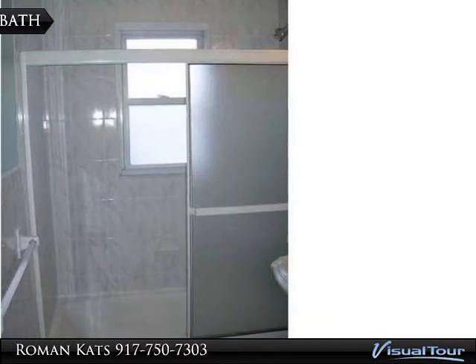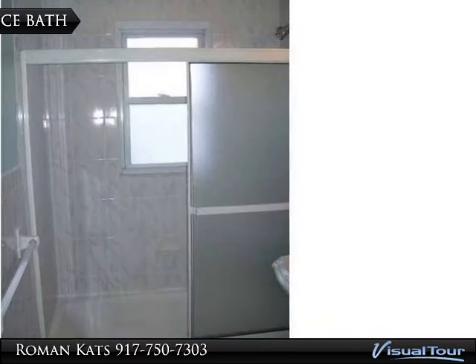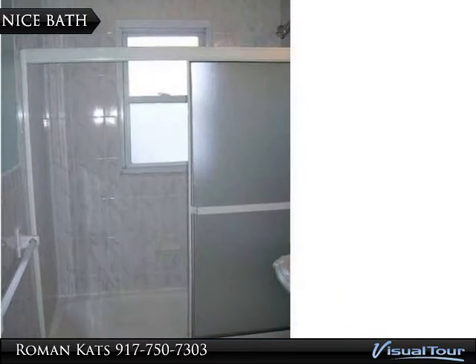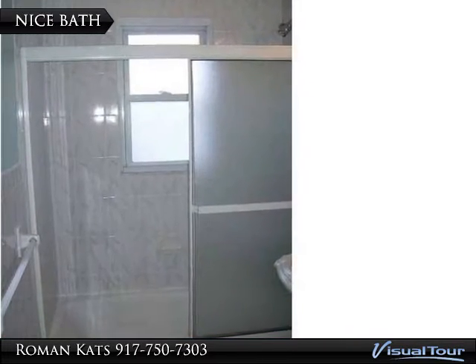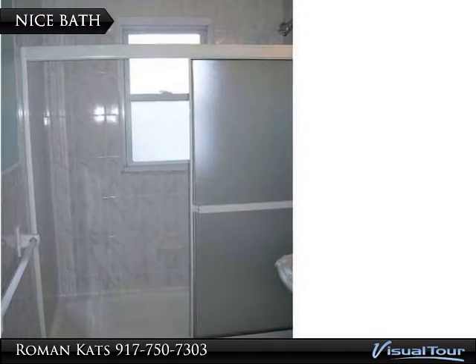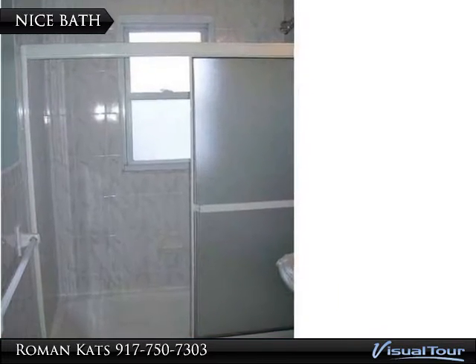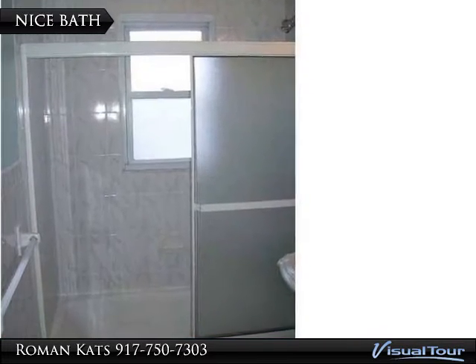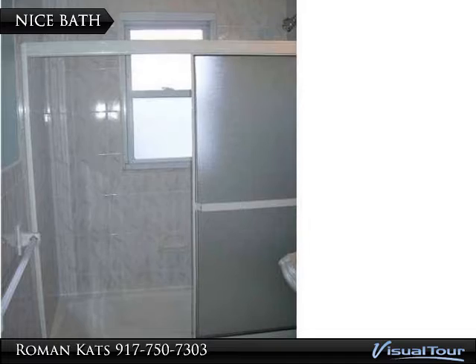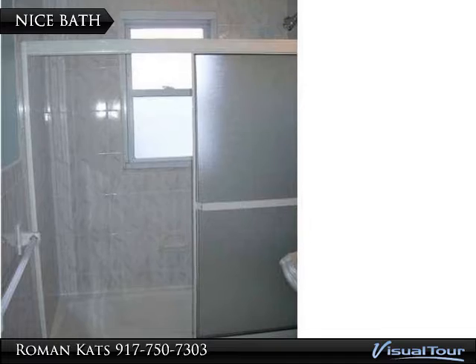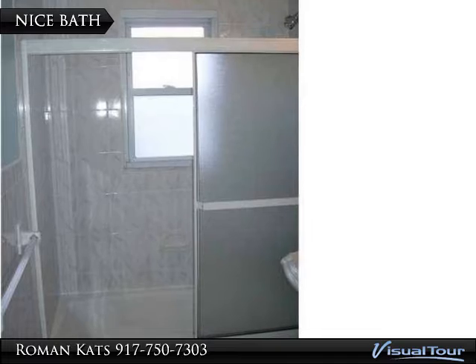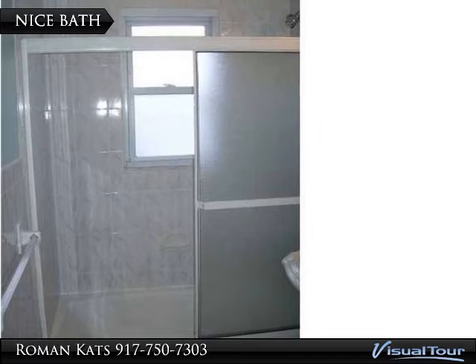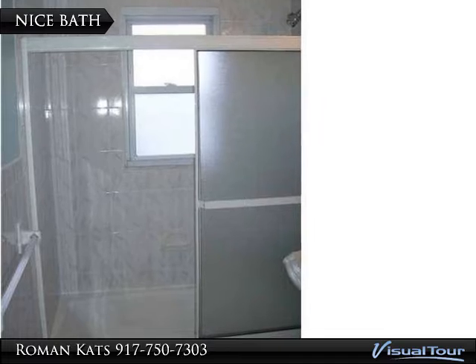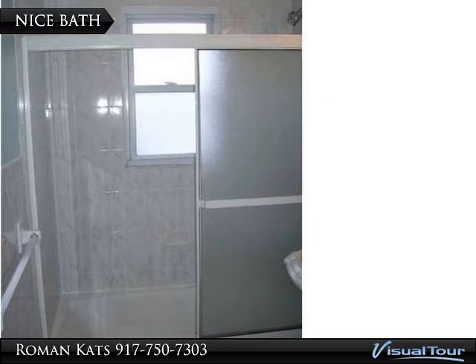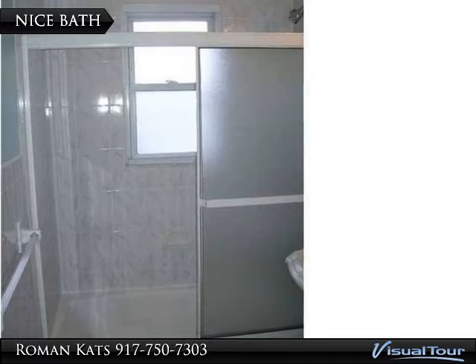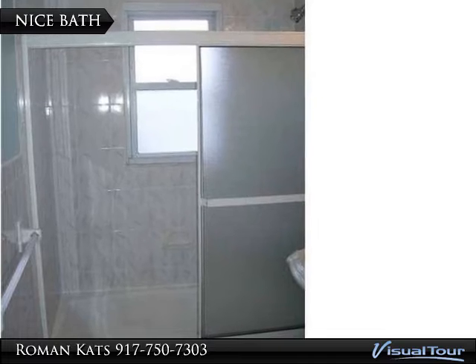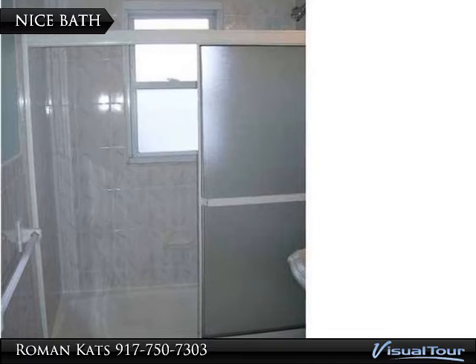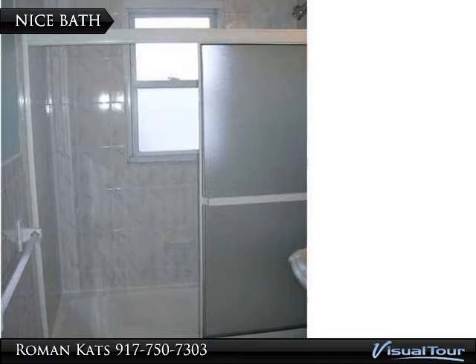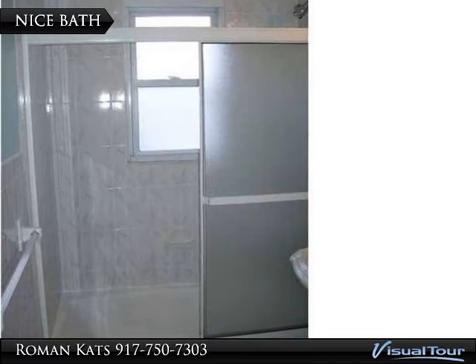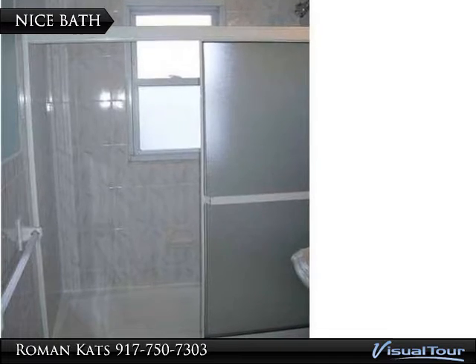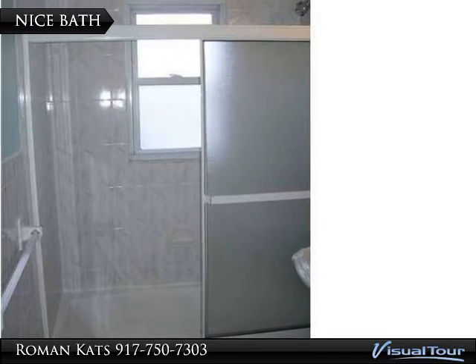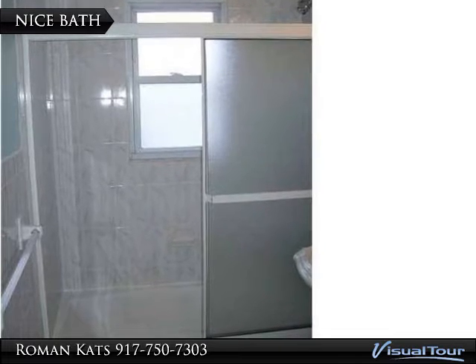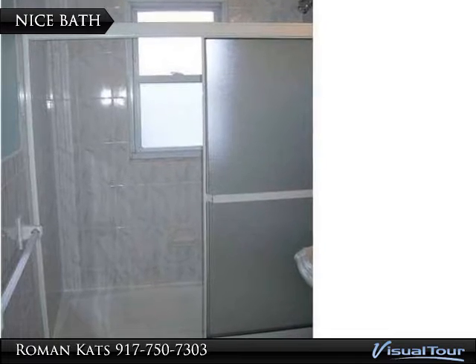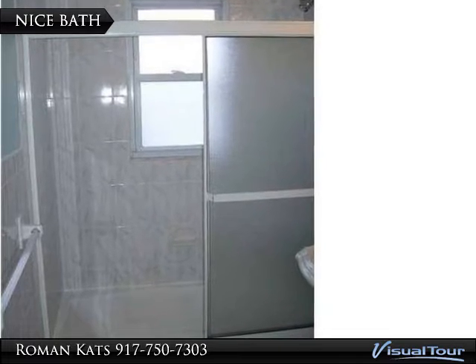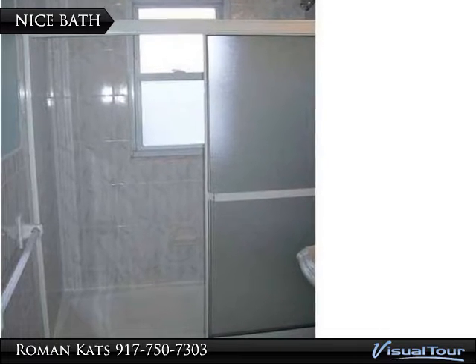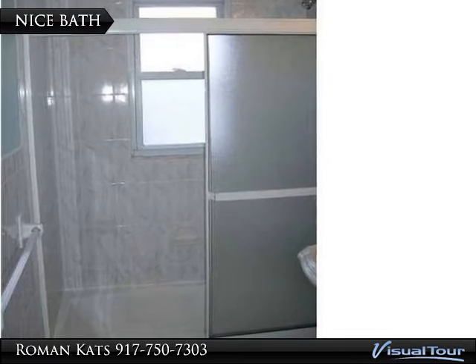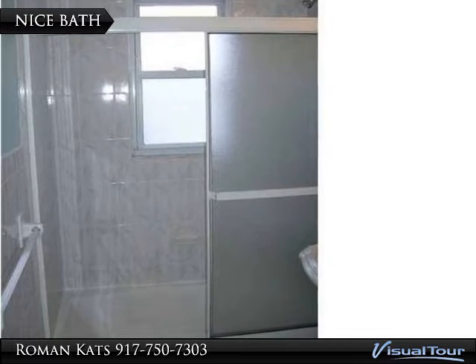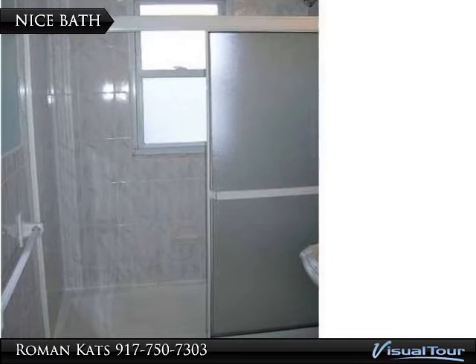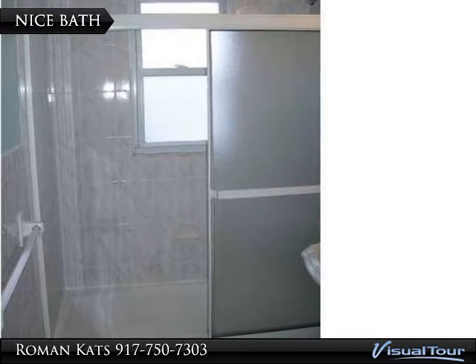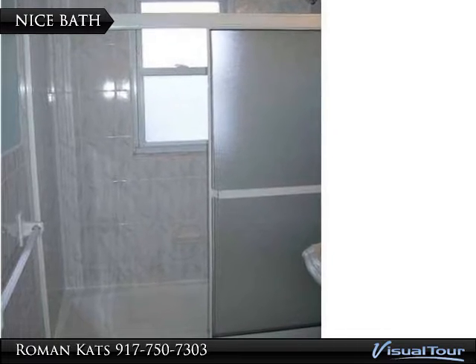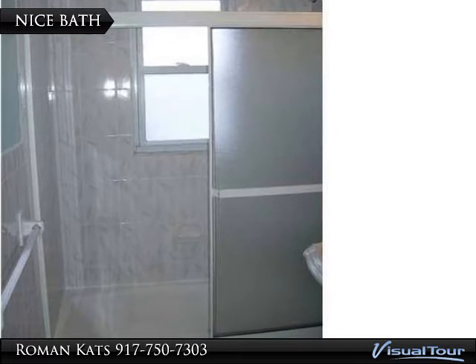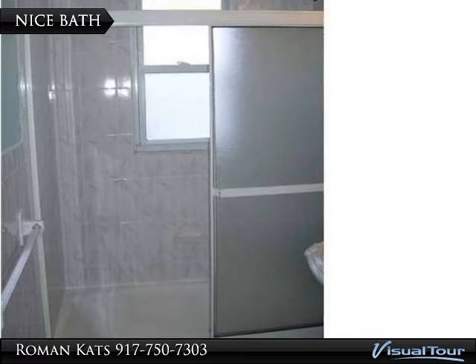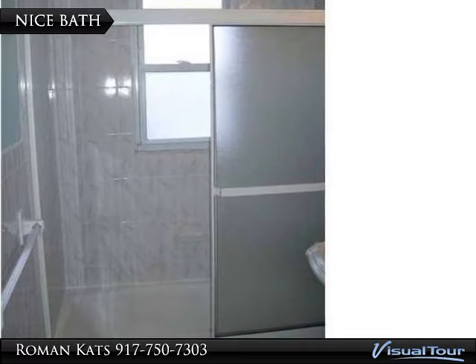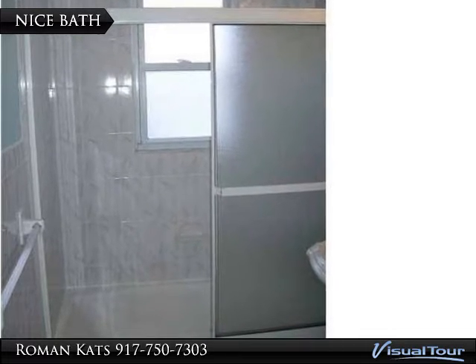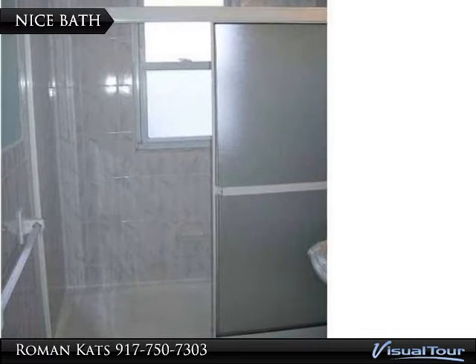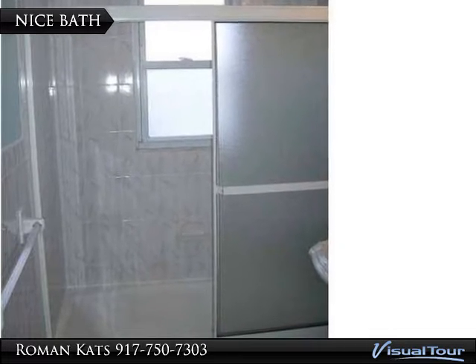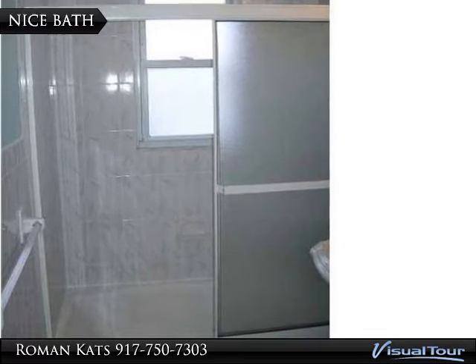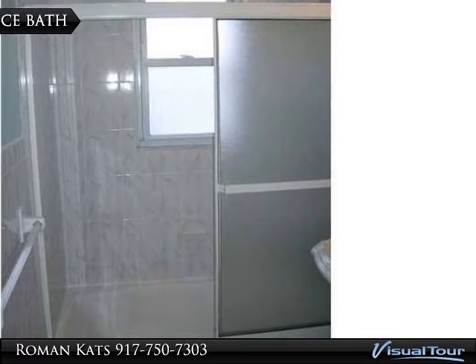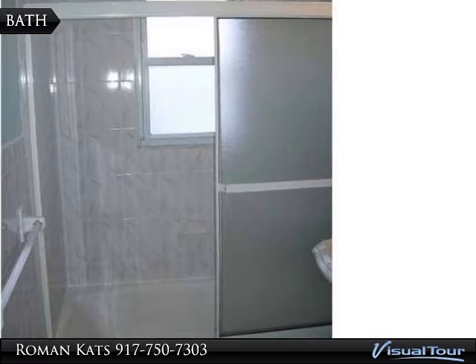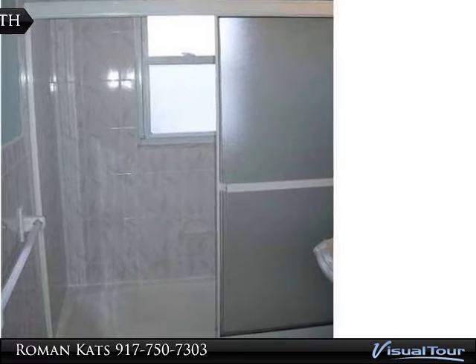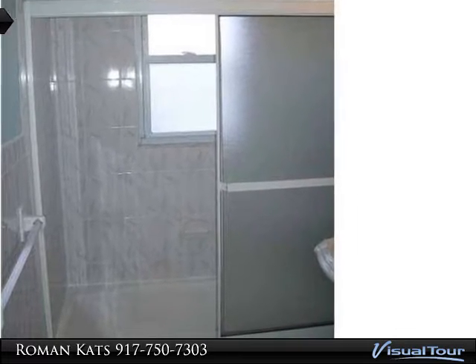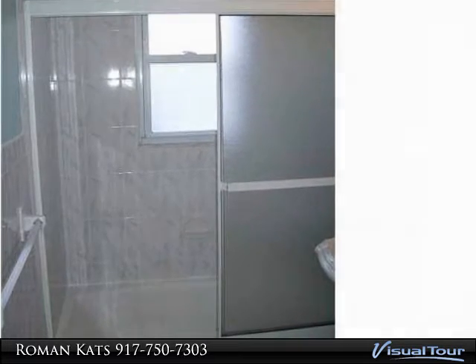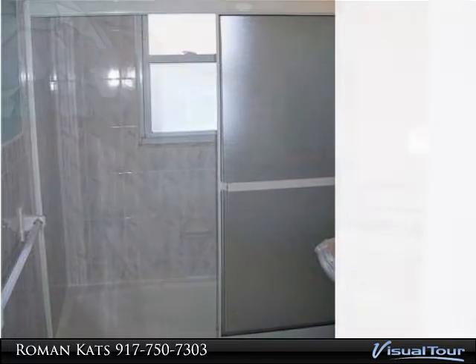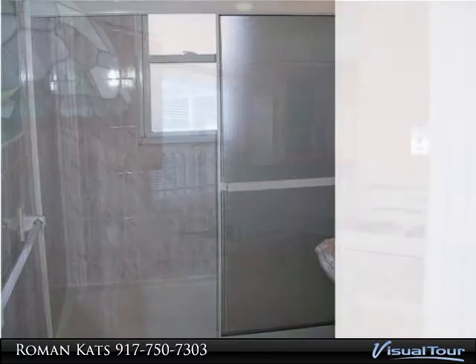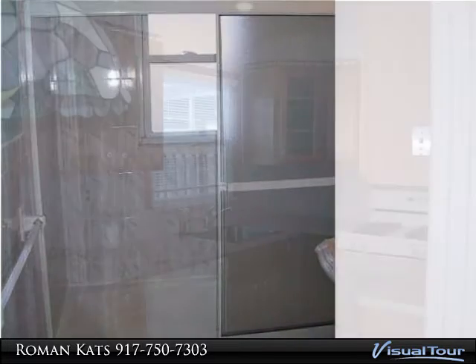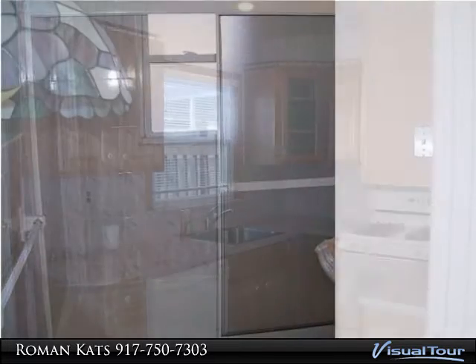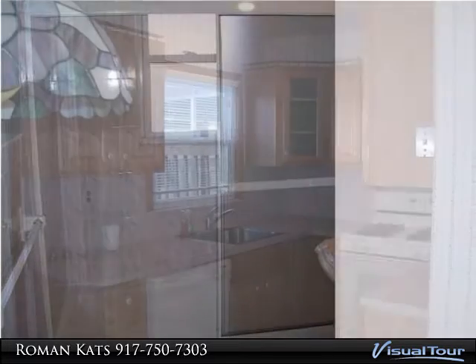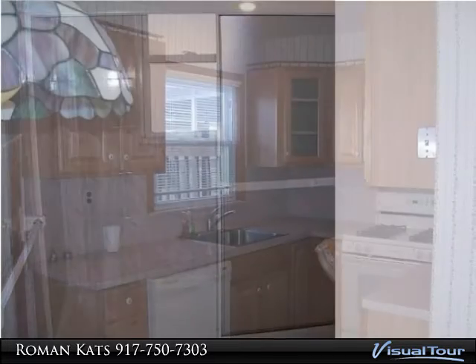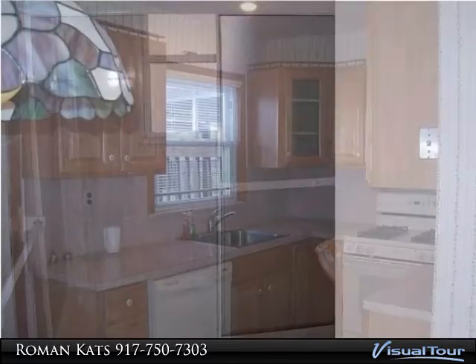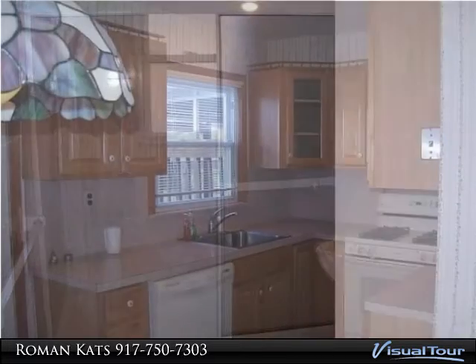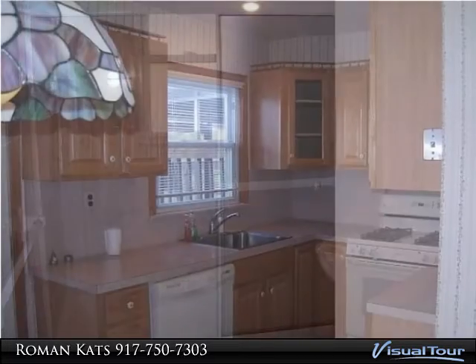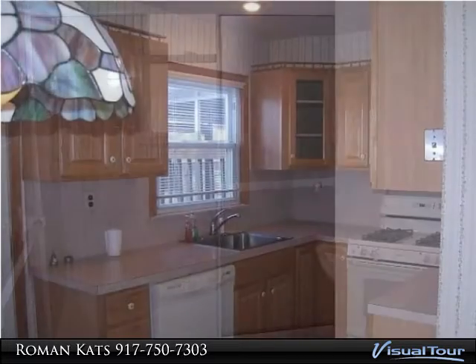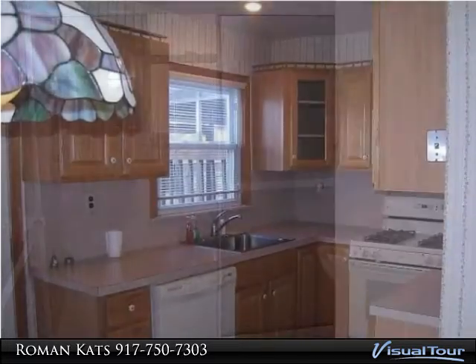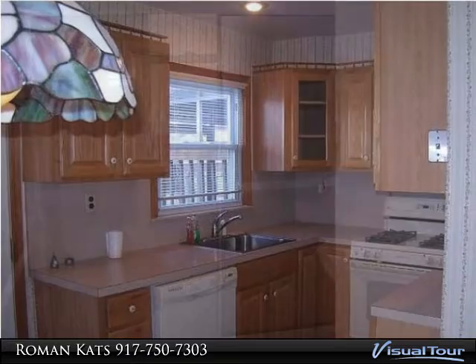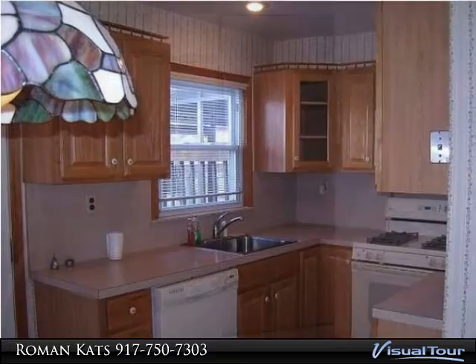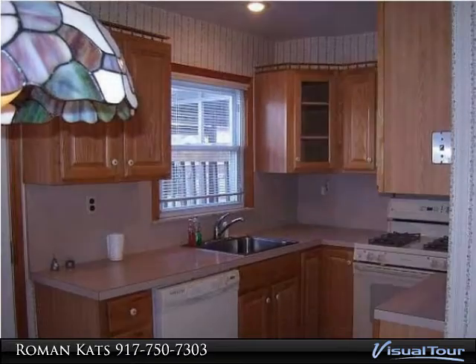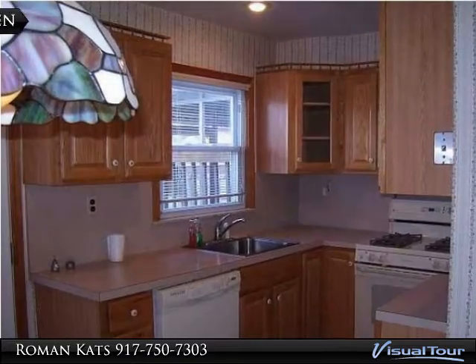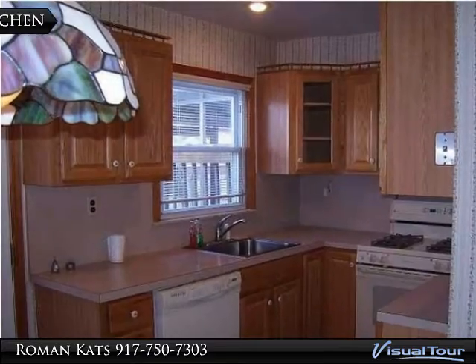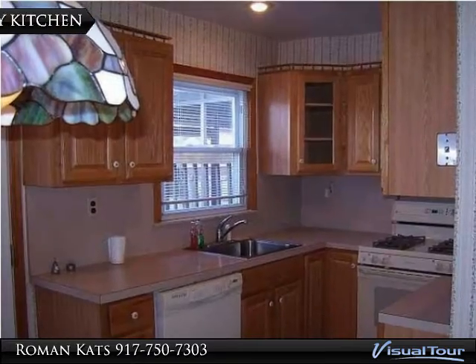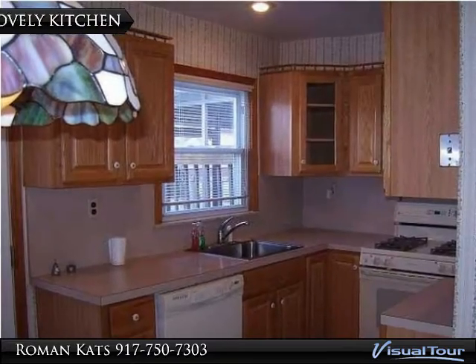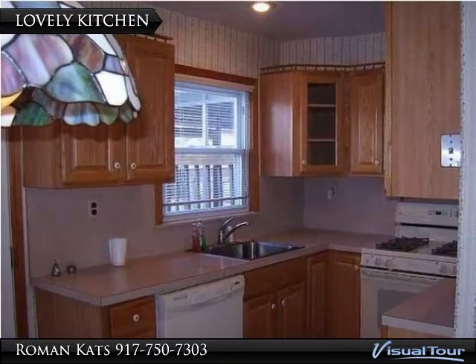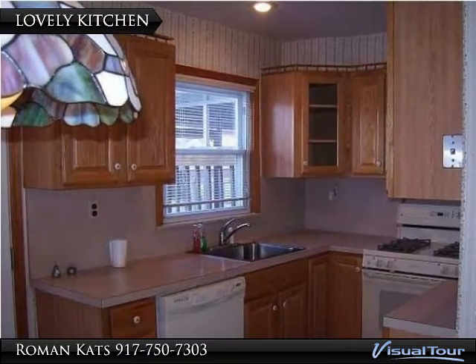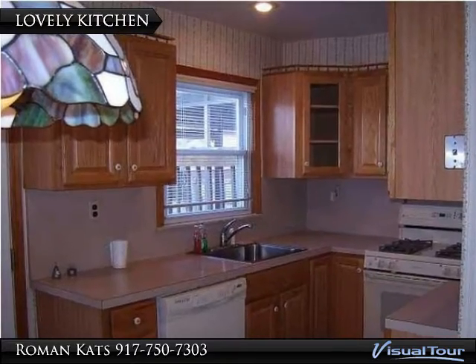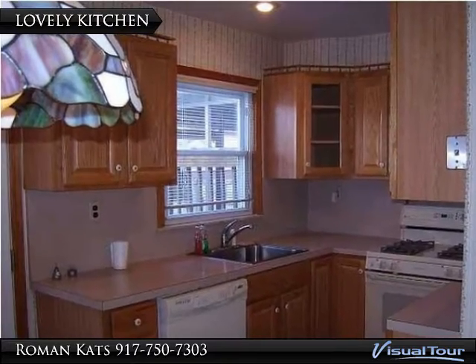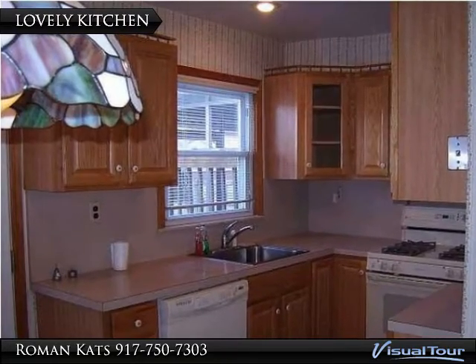Full finished basement with wet bar. The home was untouched by Sandy, and flood insurance is not required. Just bring your luggage and enjoy.